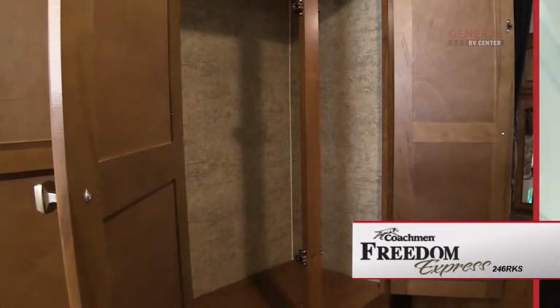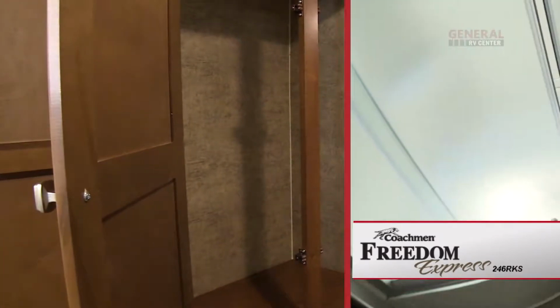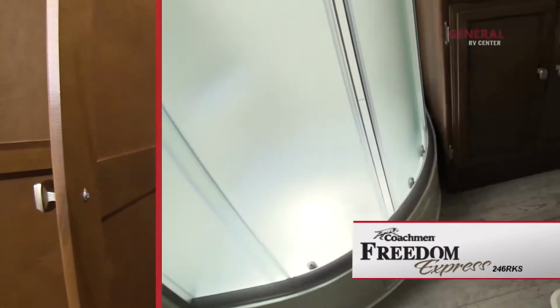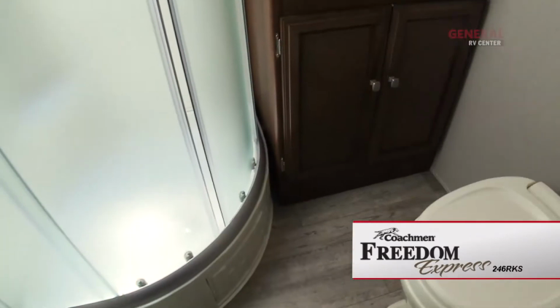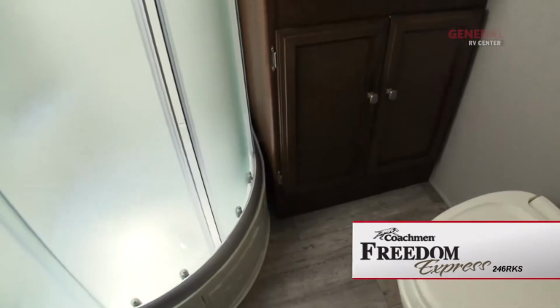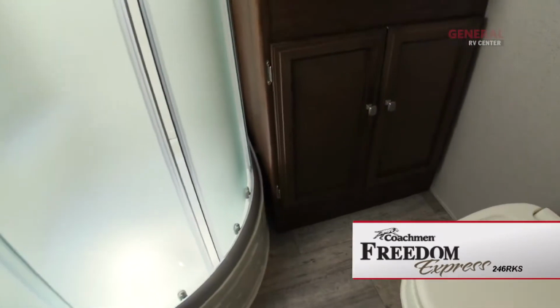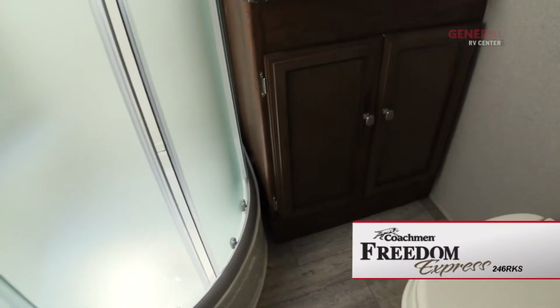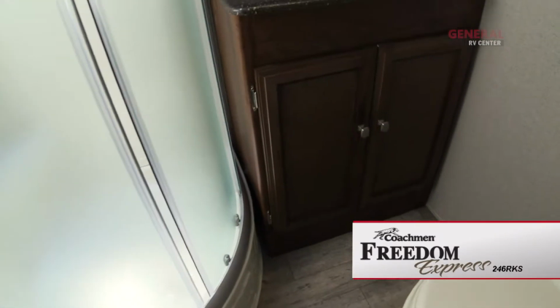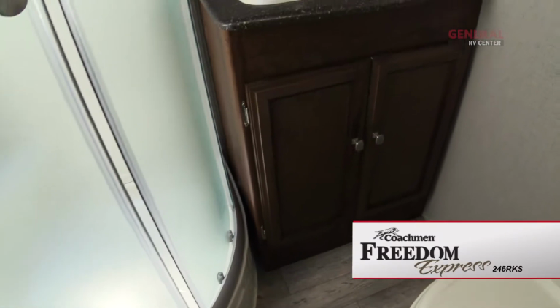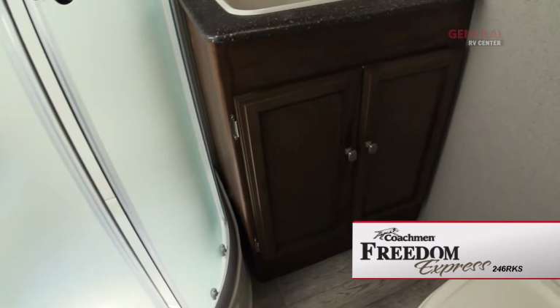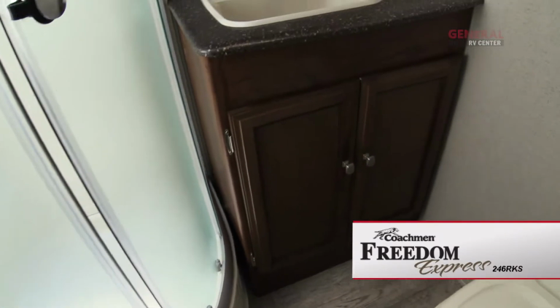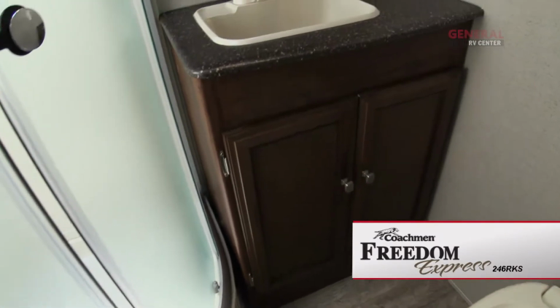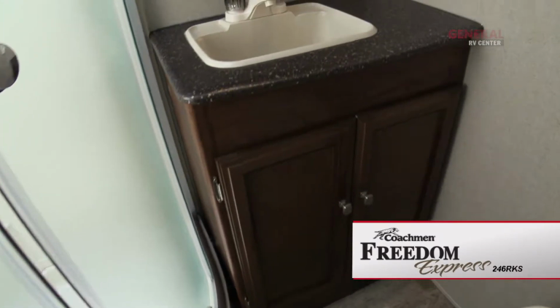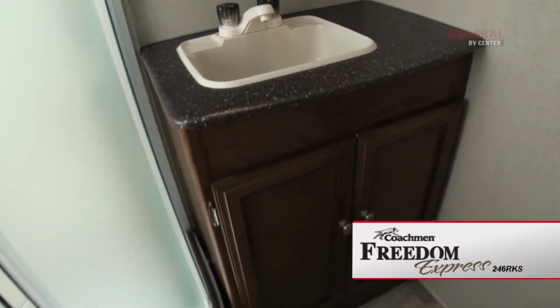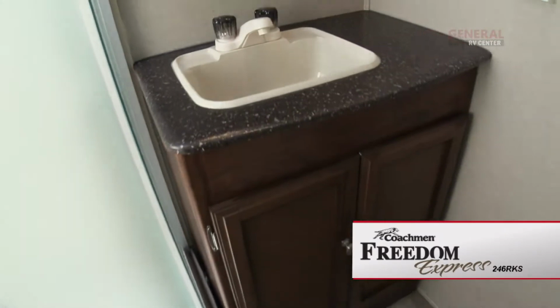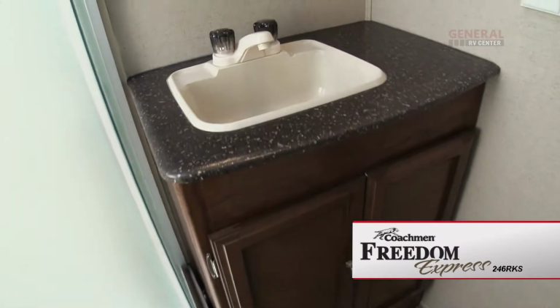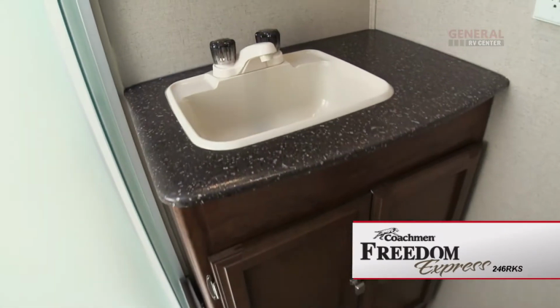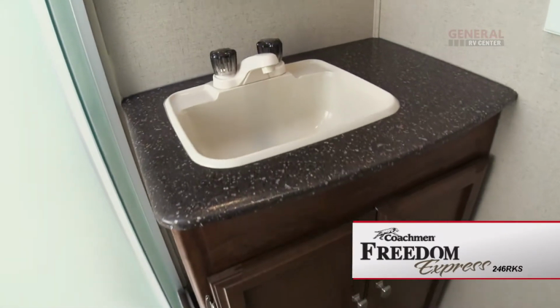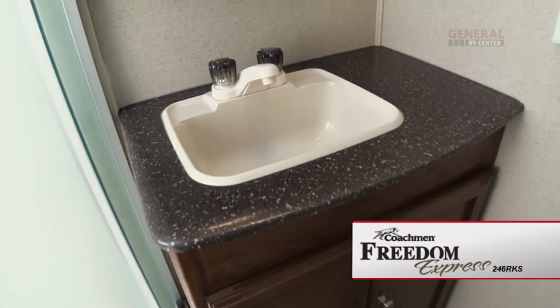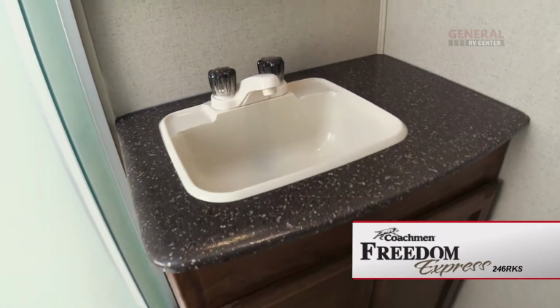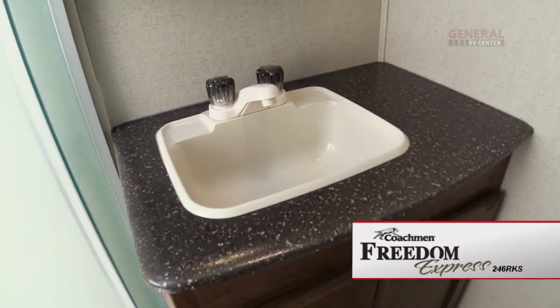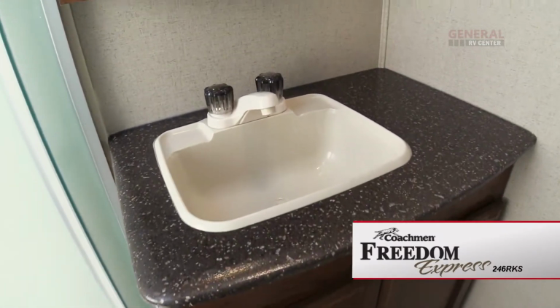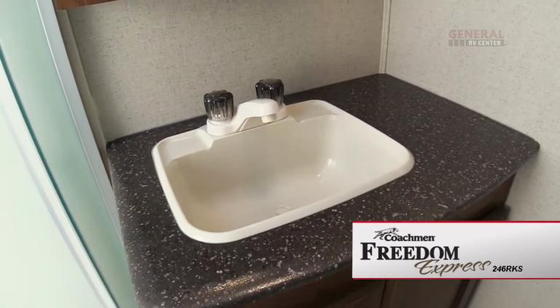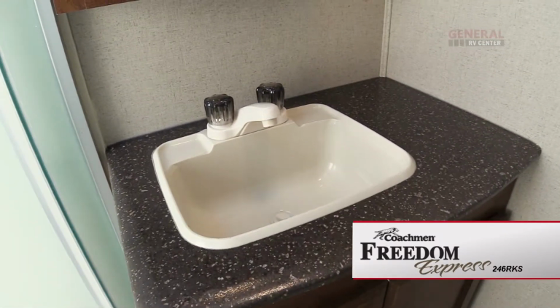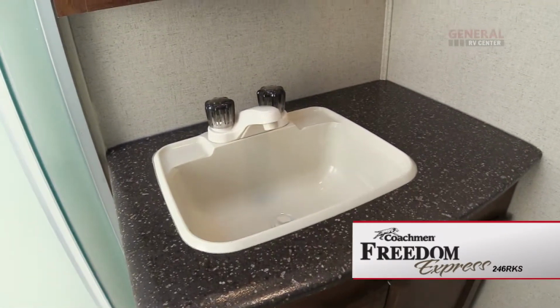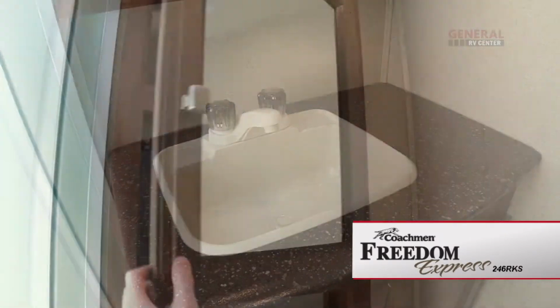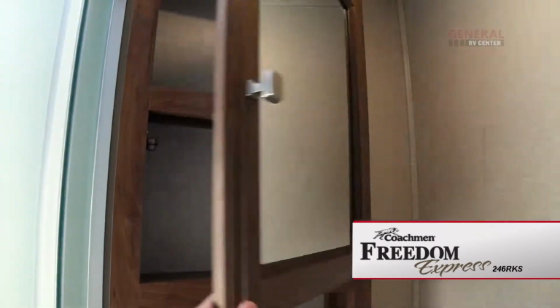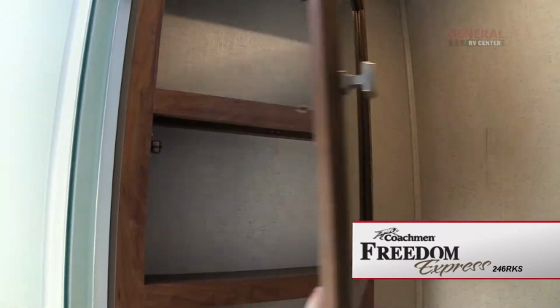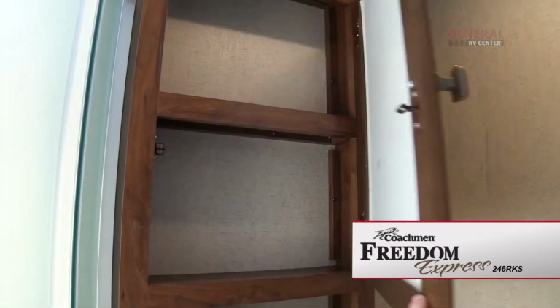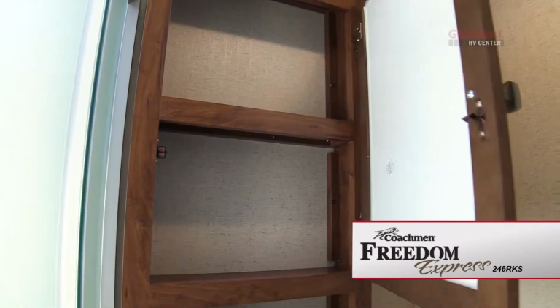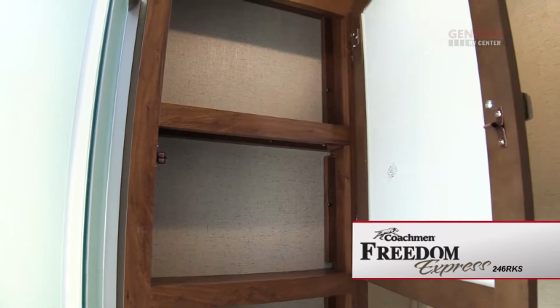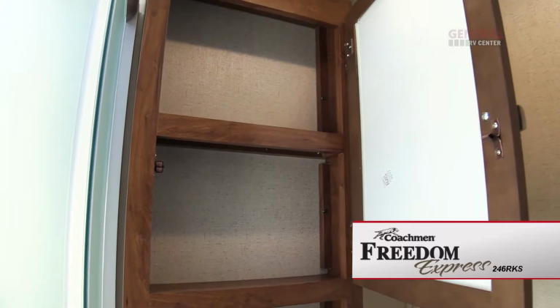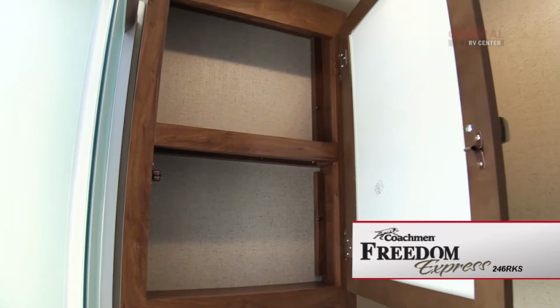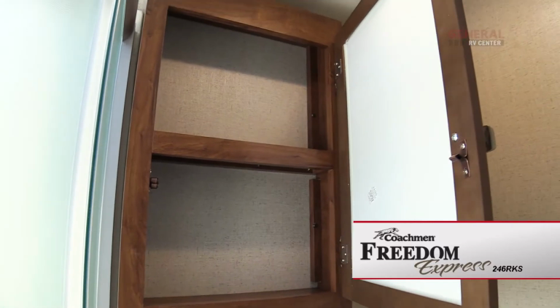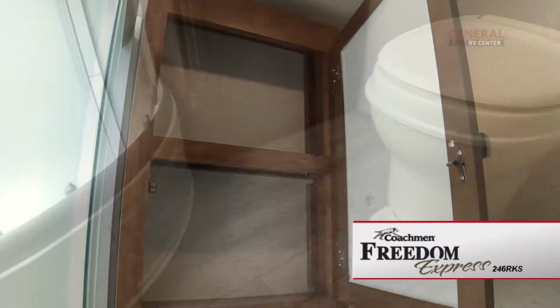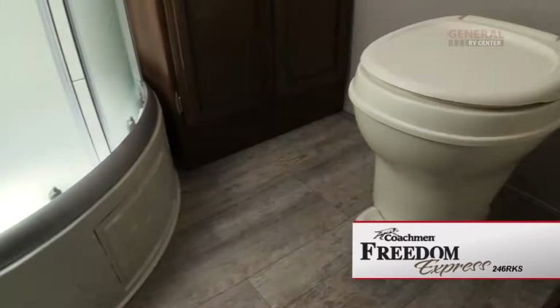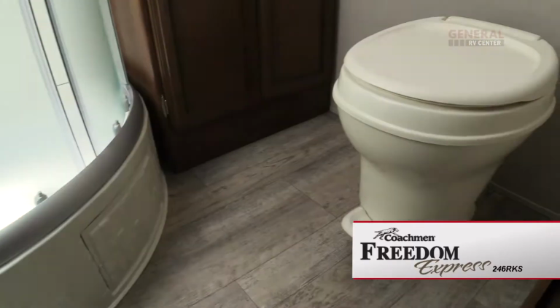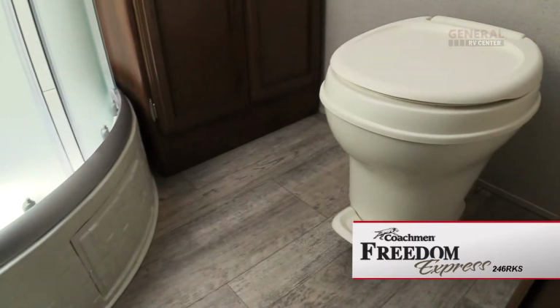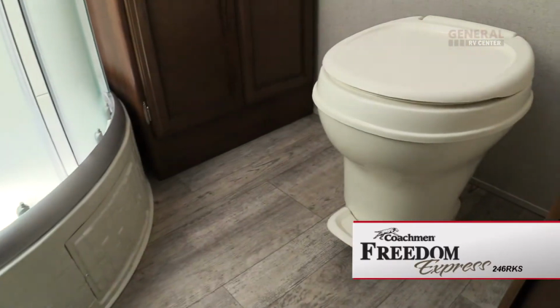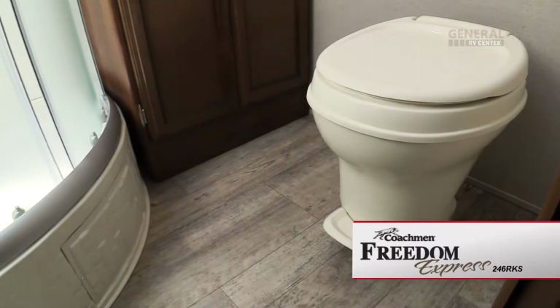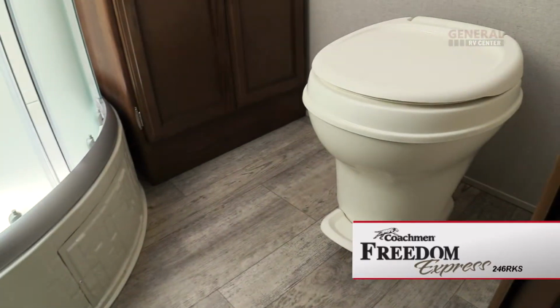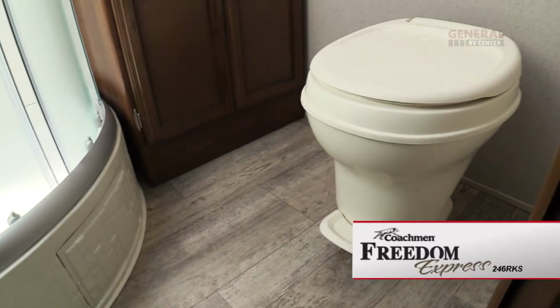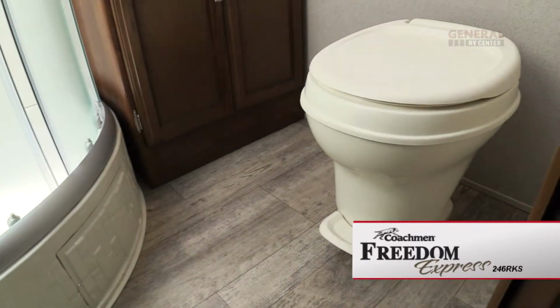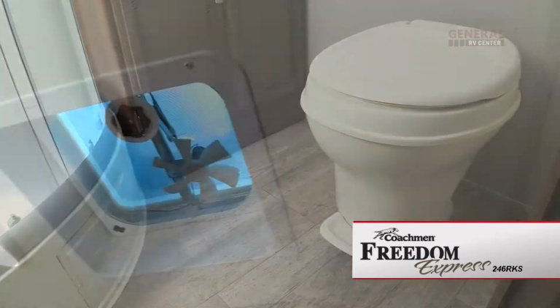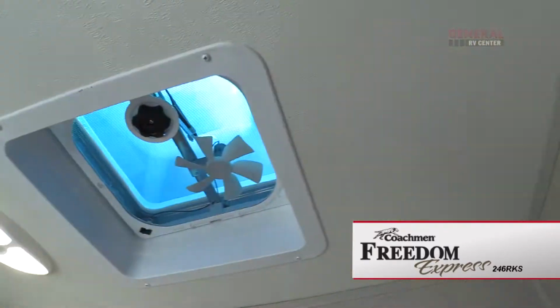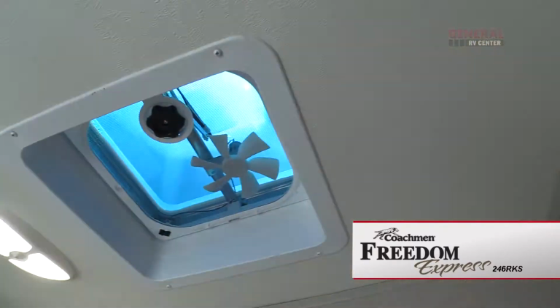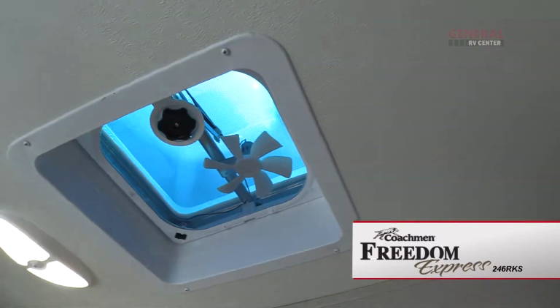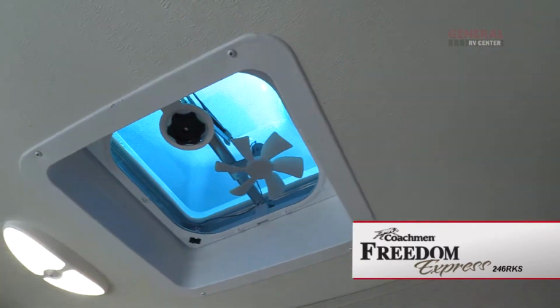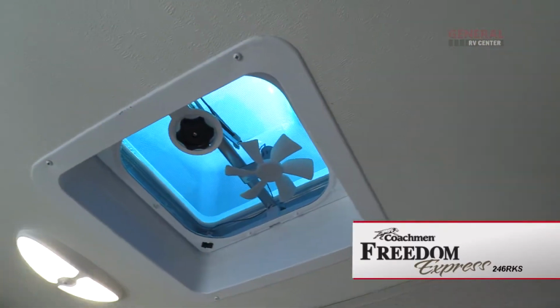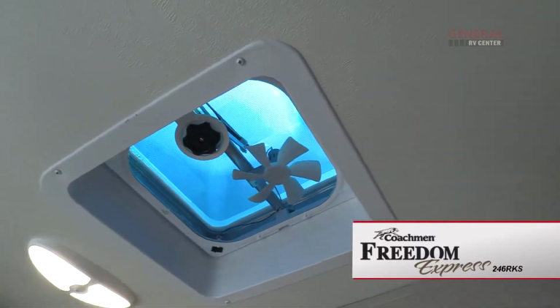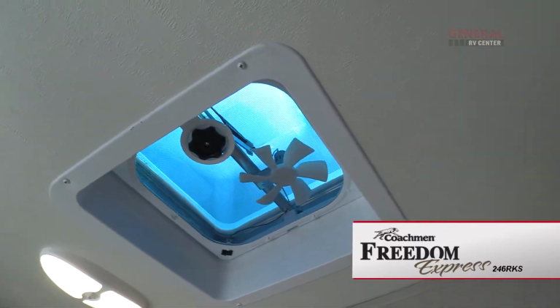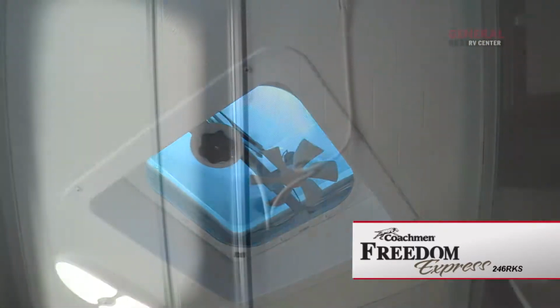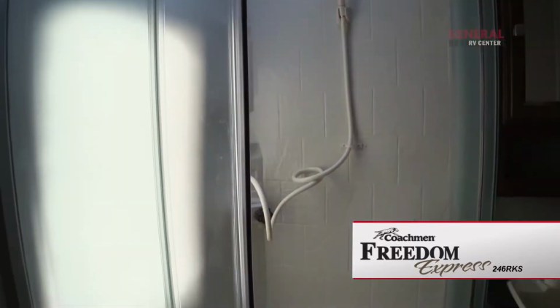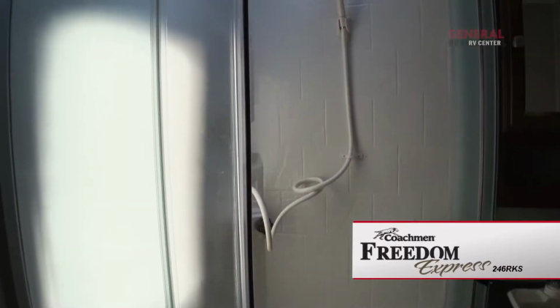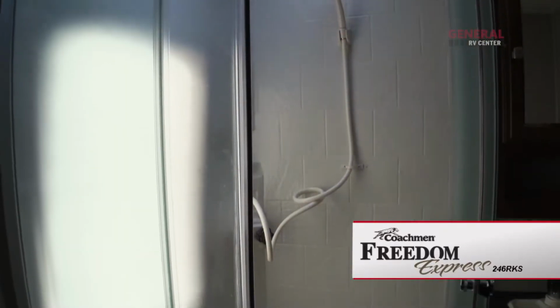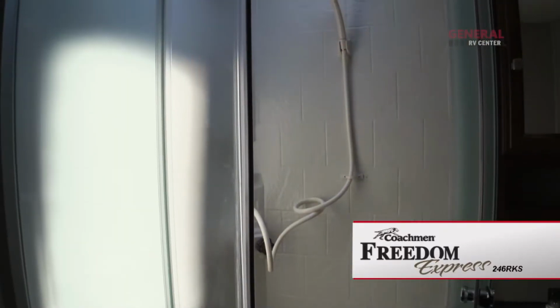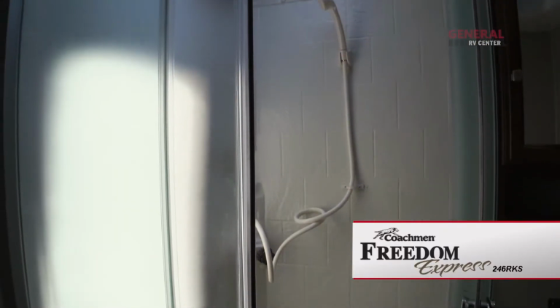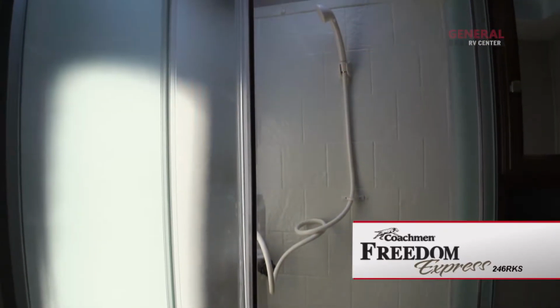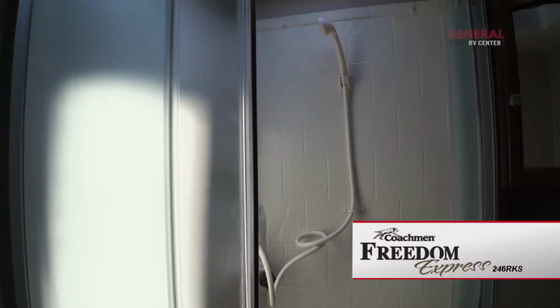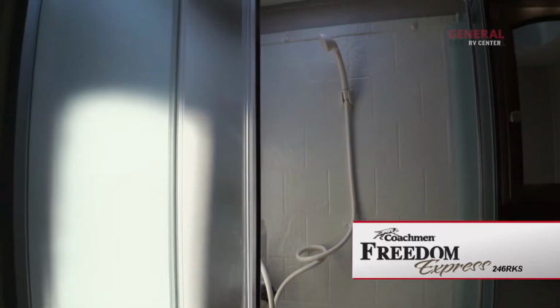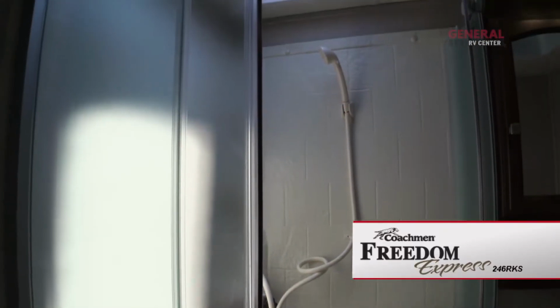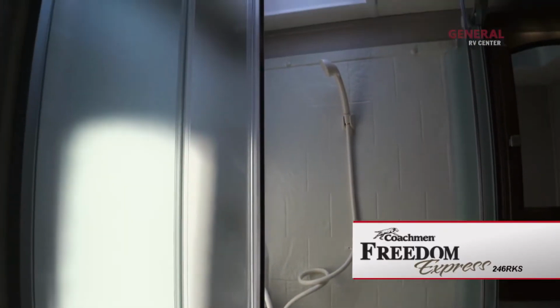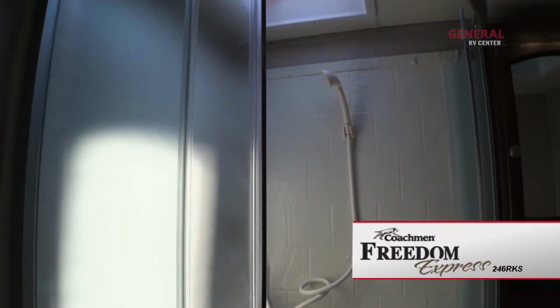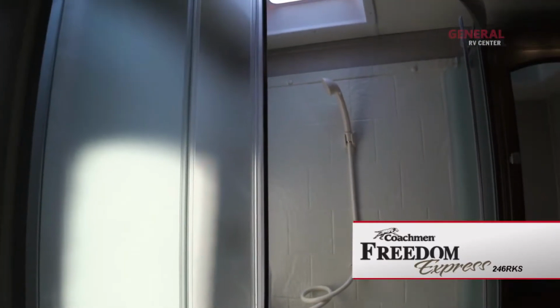The bathroom features a sink and vanity, medicine cabinet, a foot flush toilet, fan, shower, and skylight.